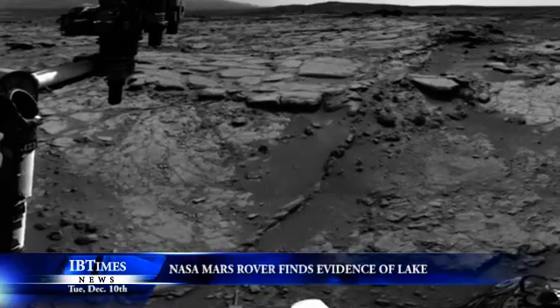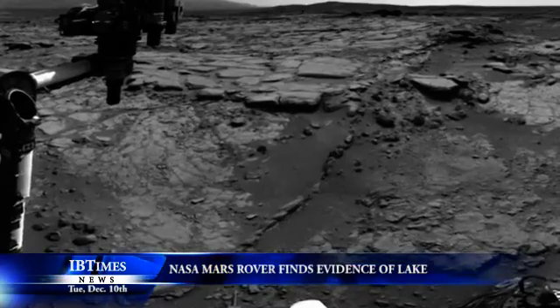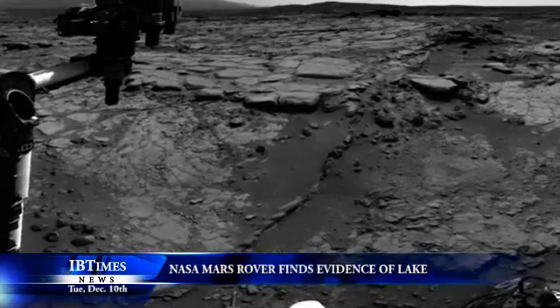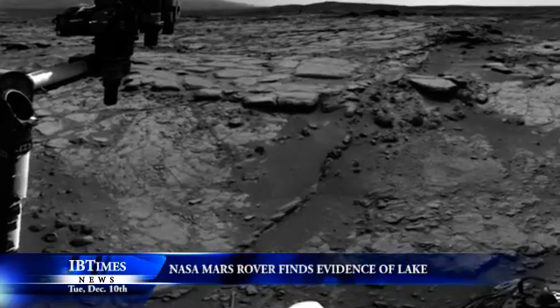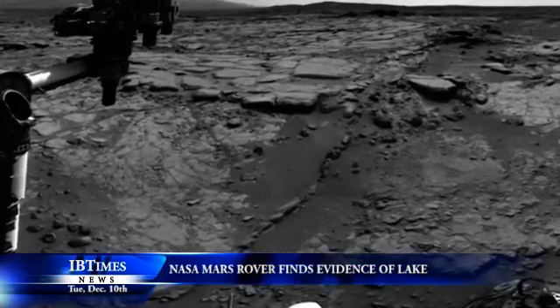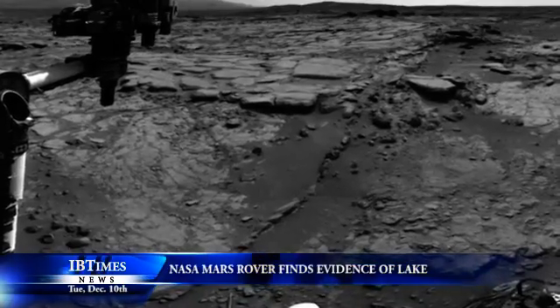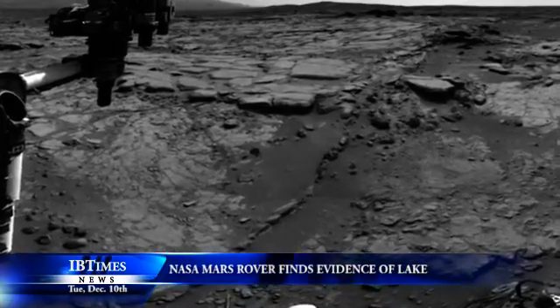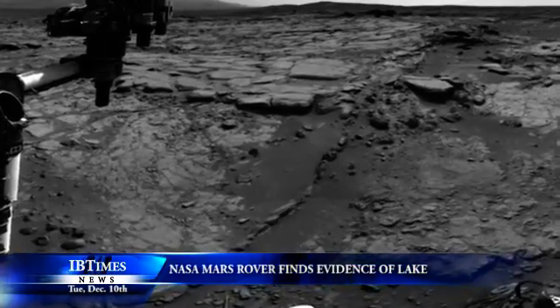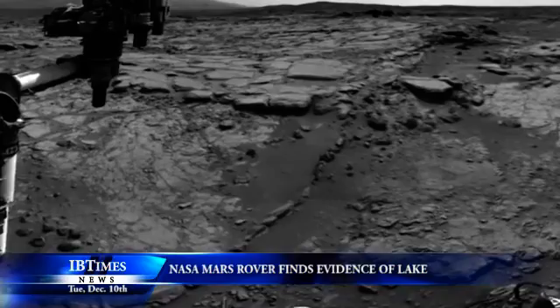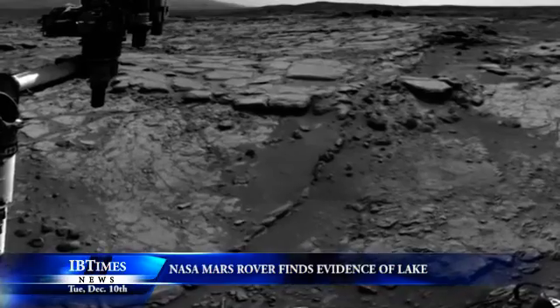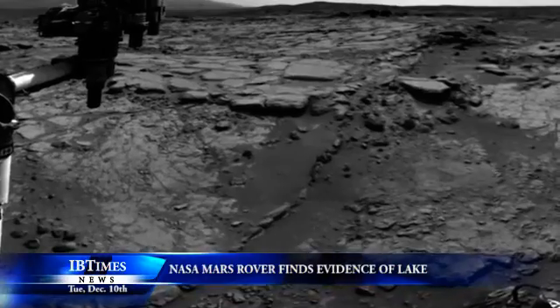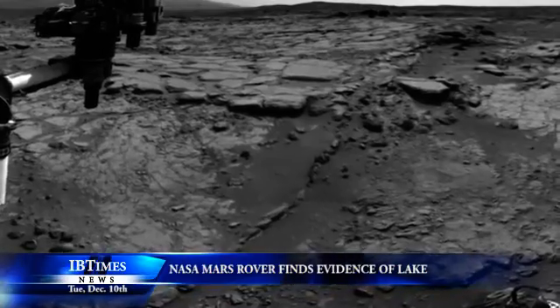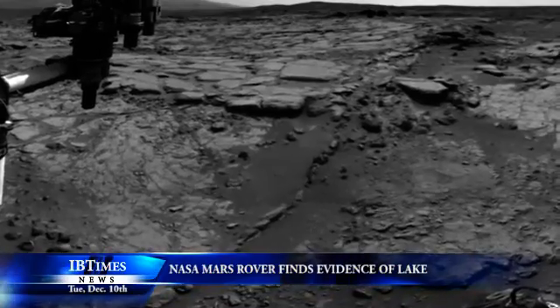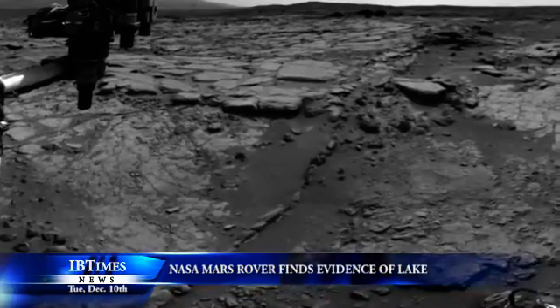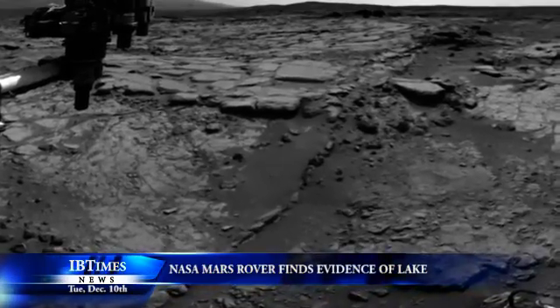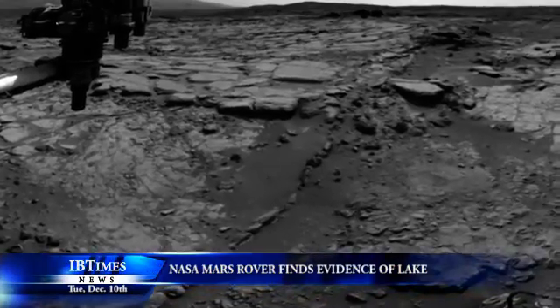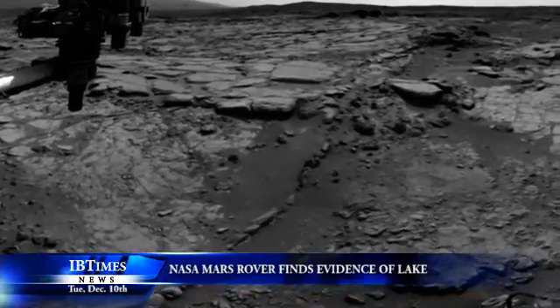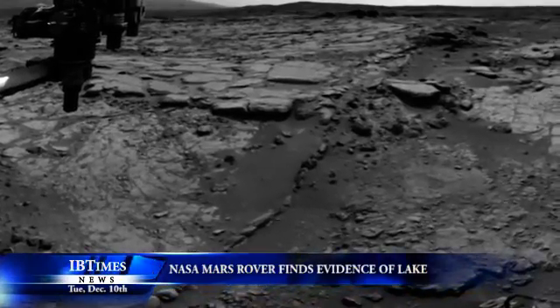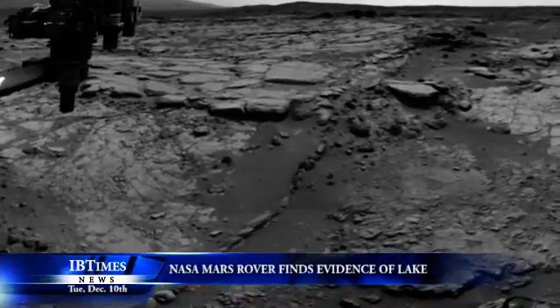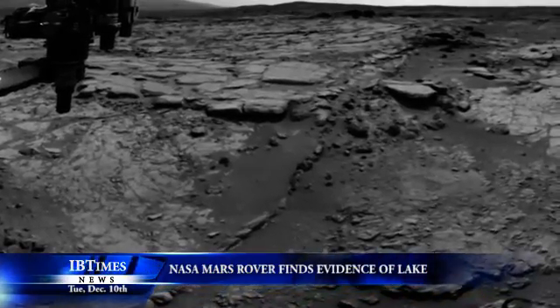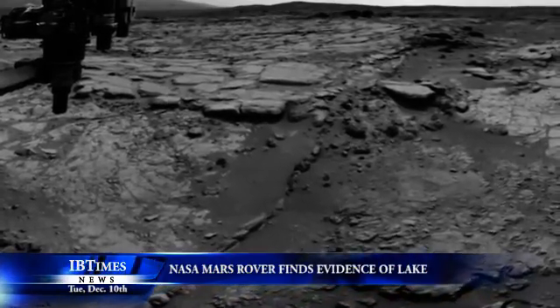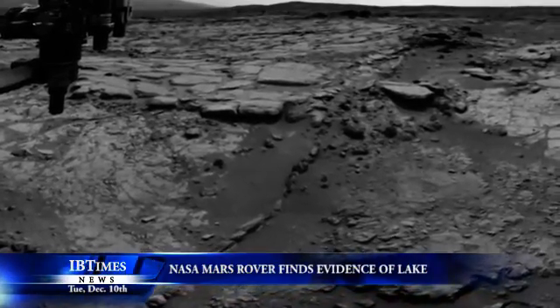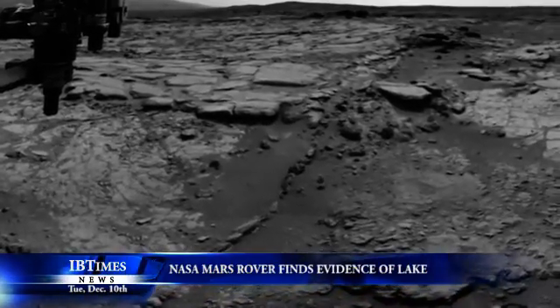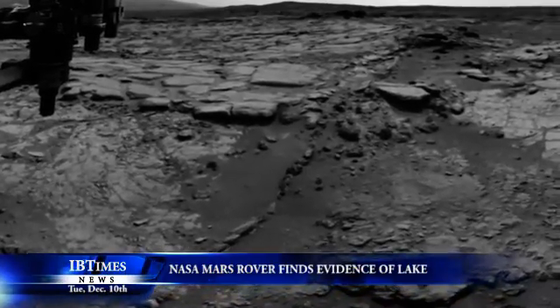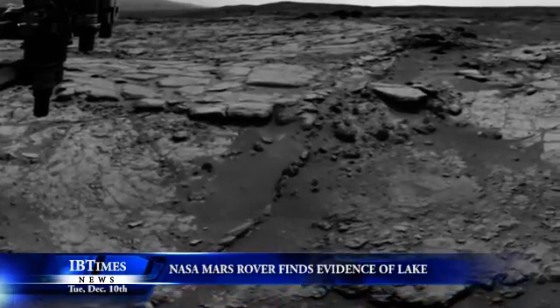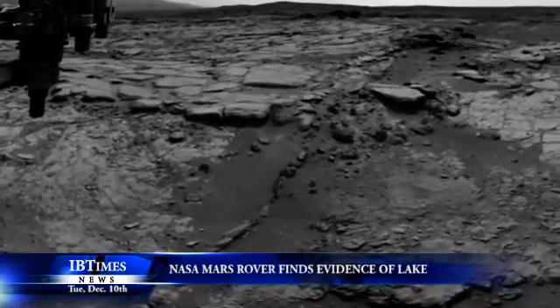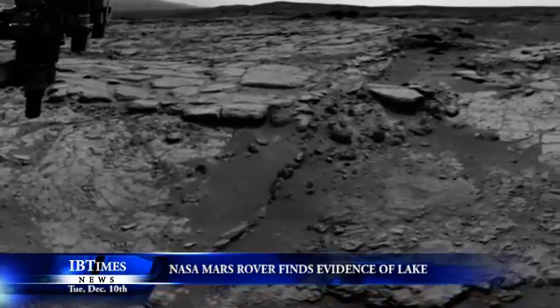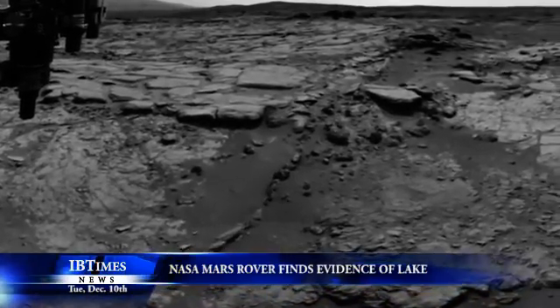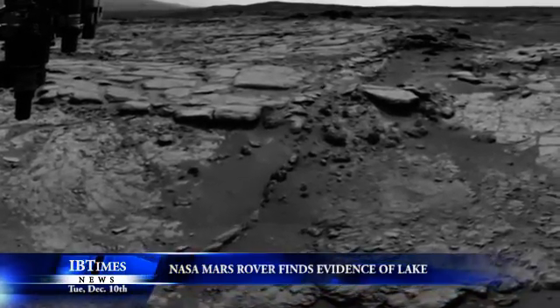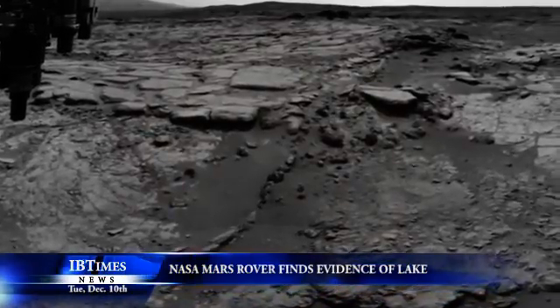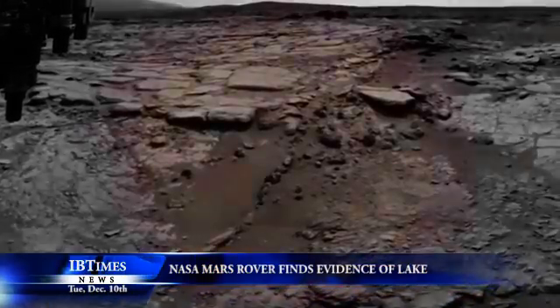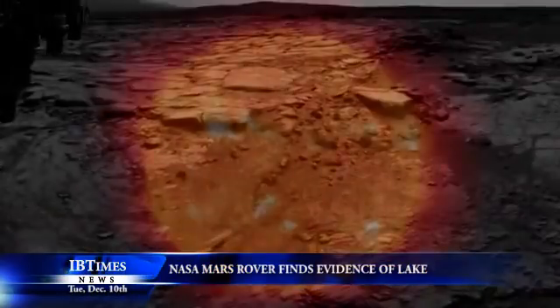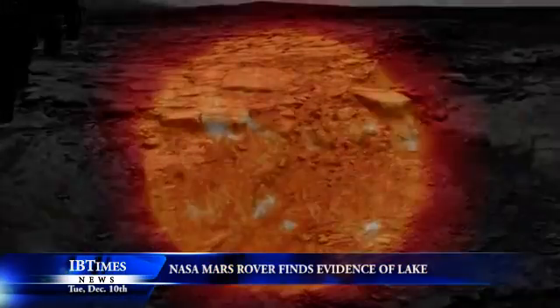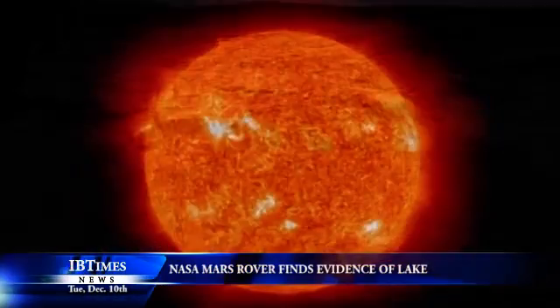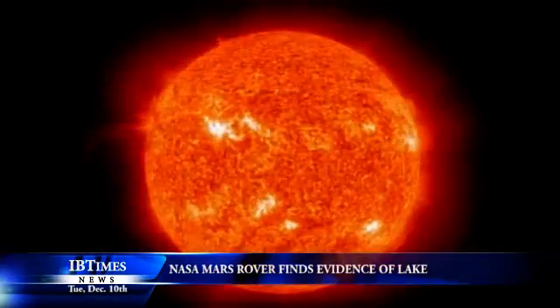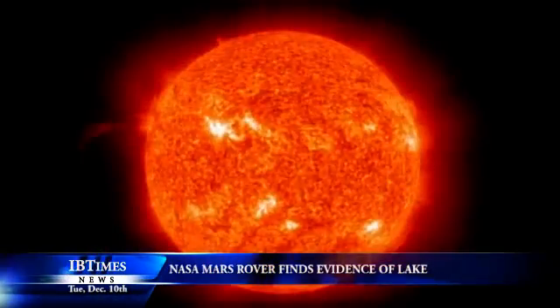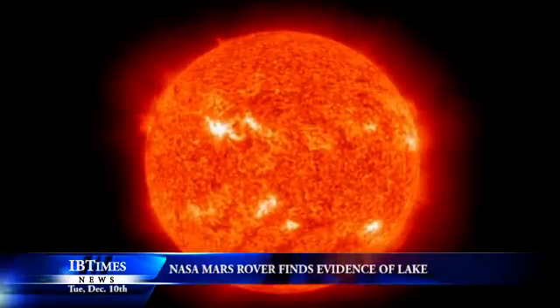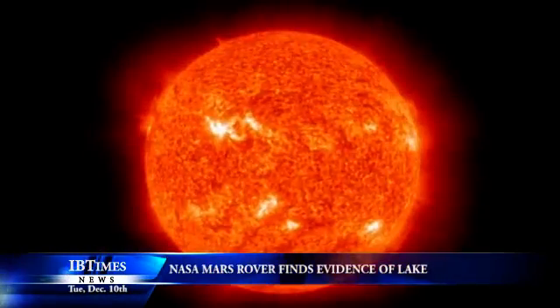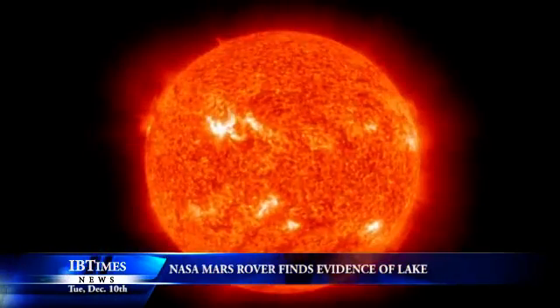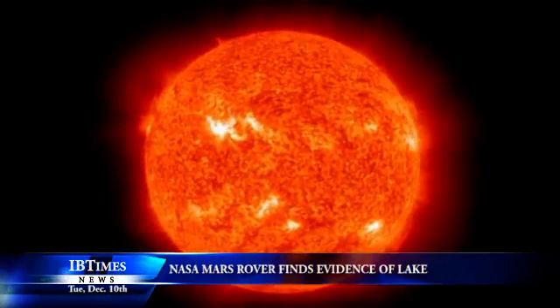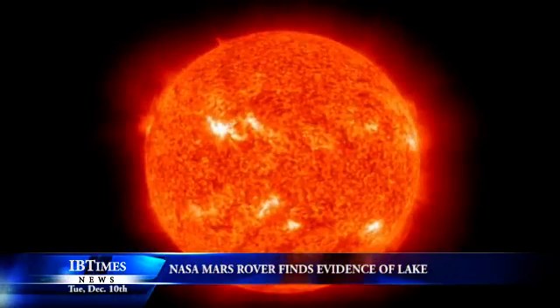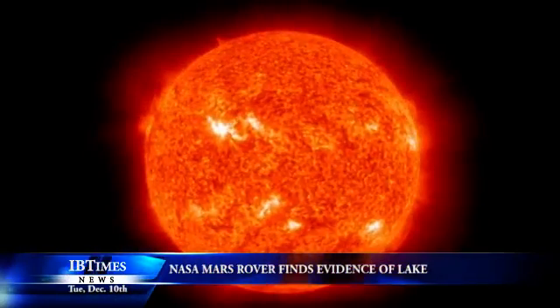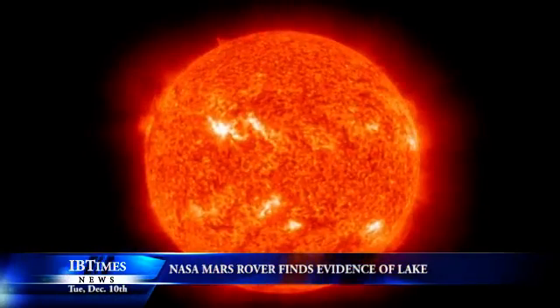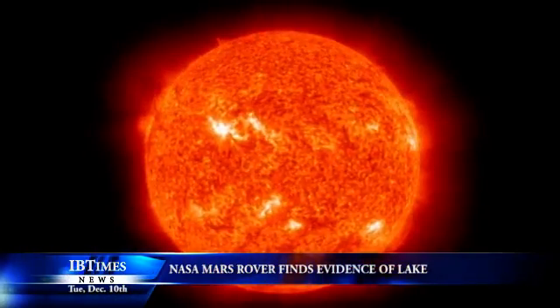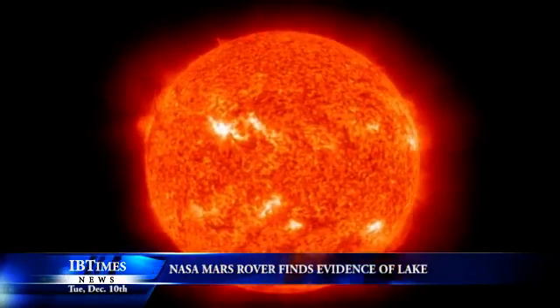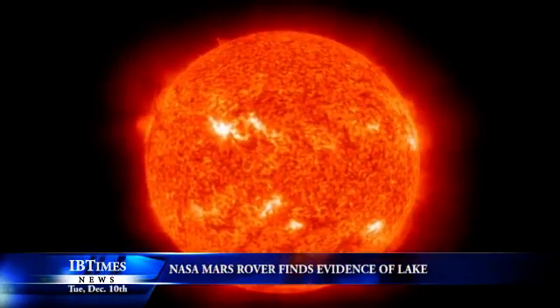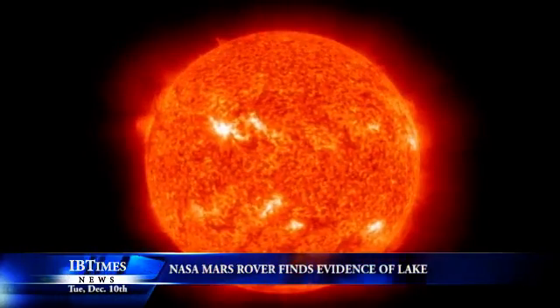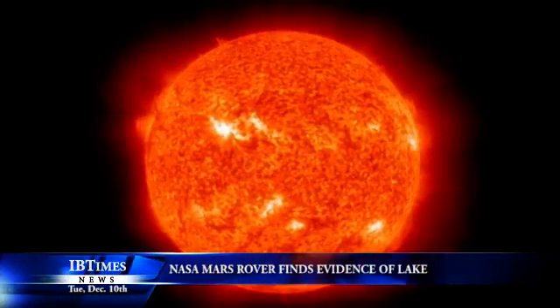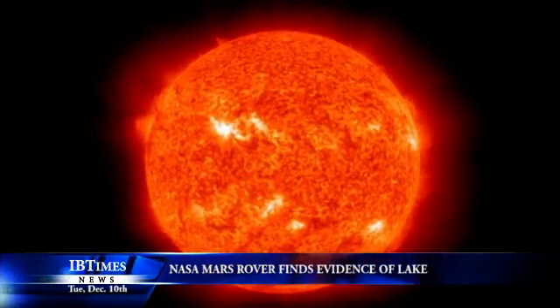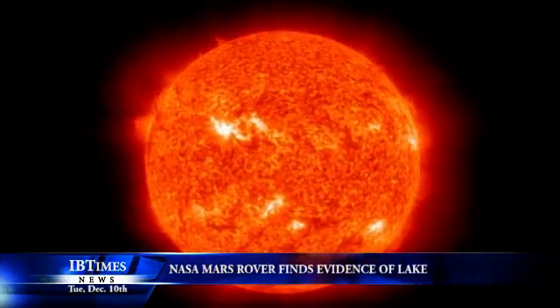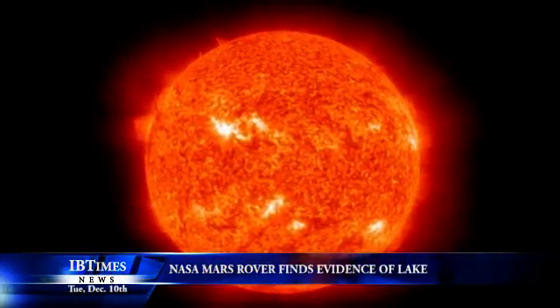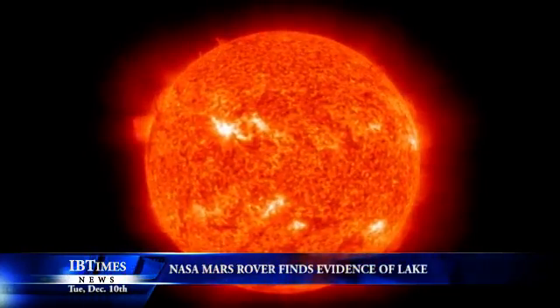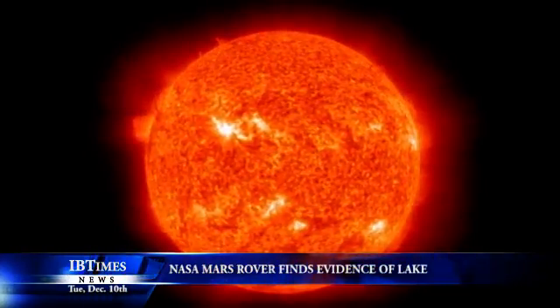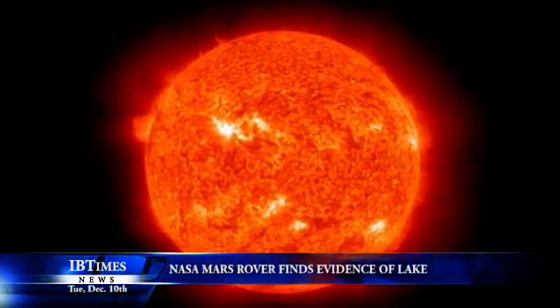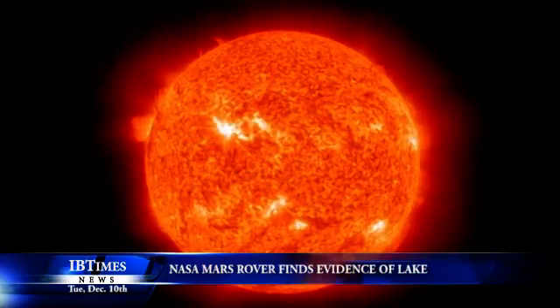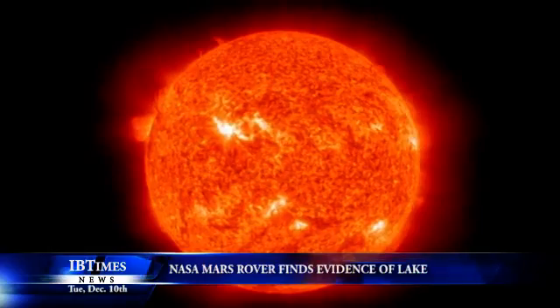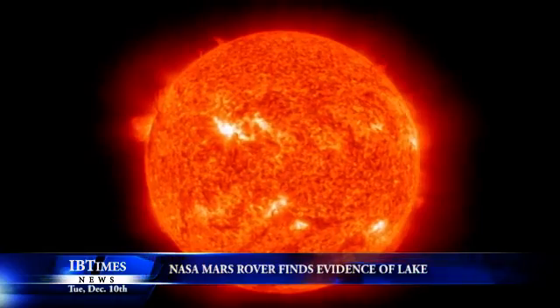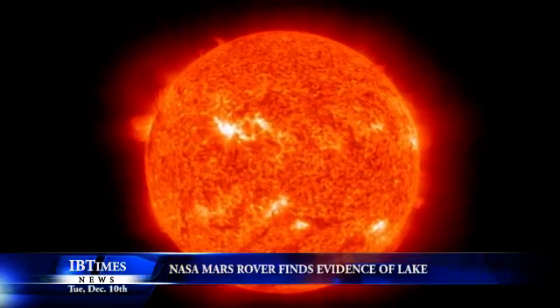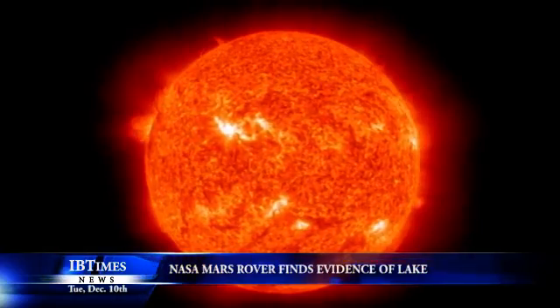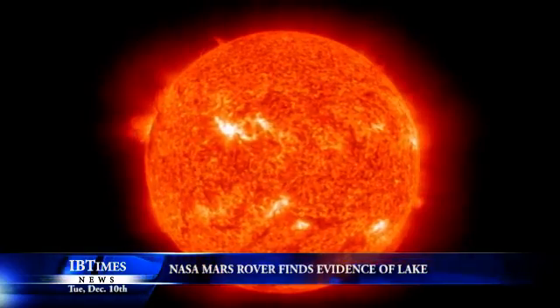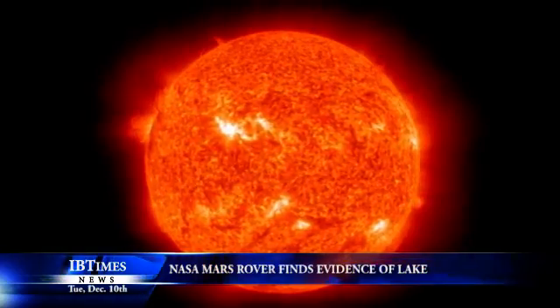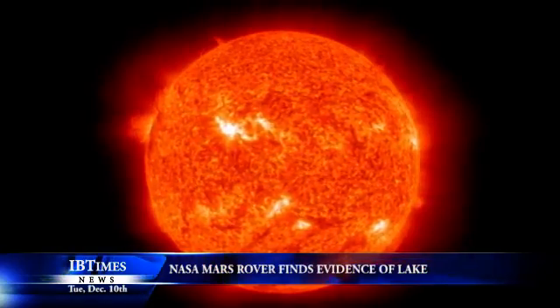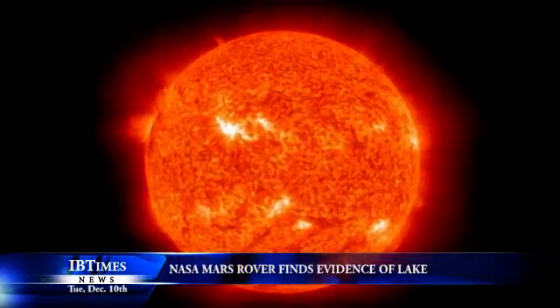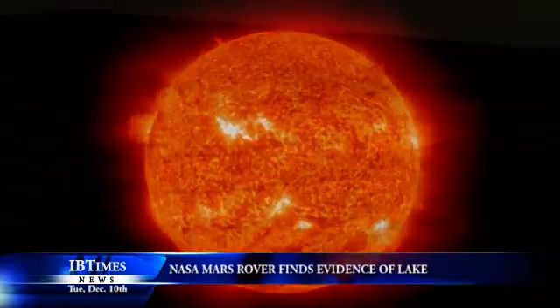The planet's surface is riddled with geological features carved by water, such as channels, dried-up riverbeds, lake deltas, and other sedimentary deposits.